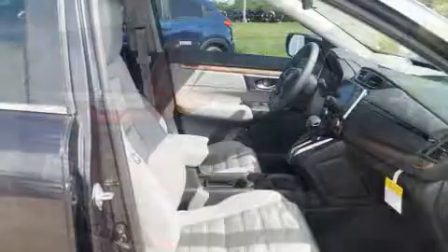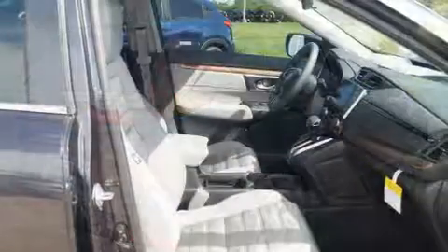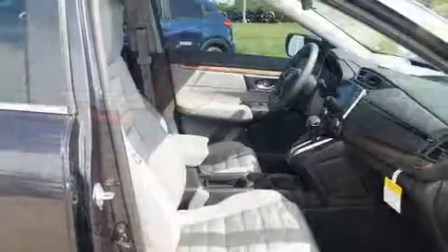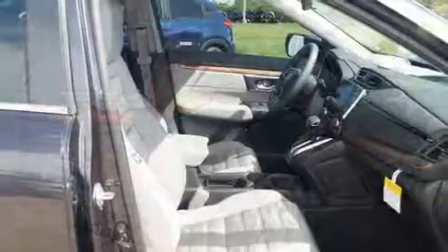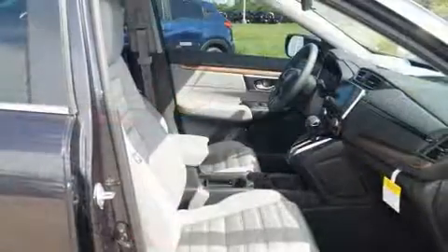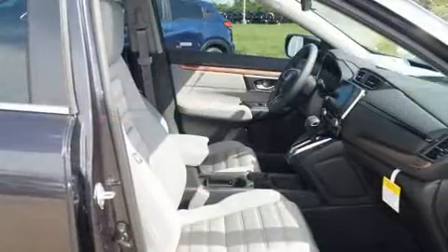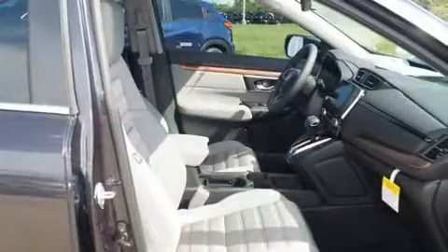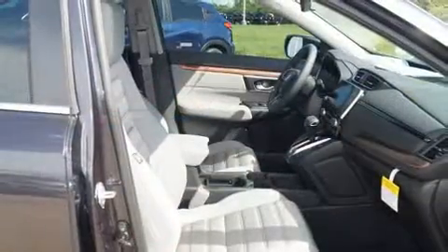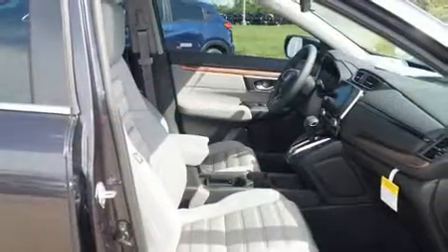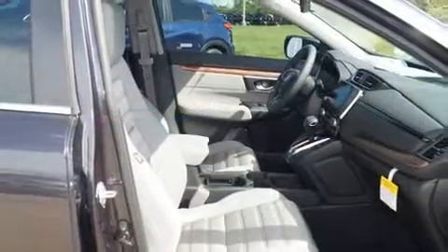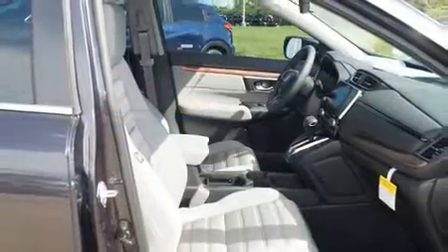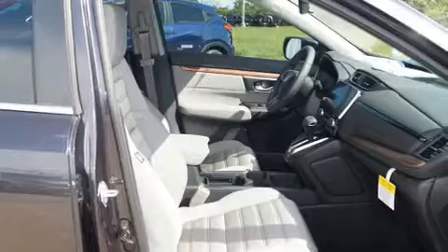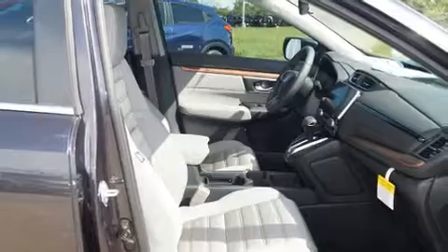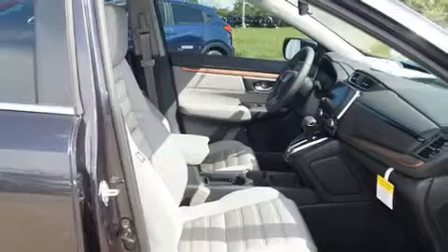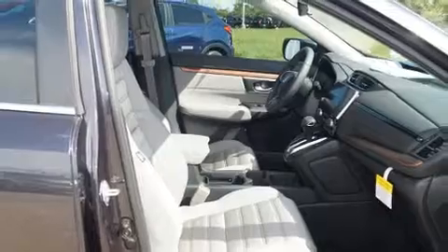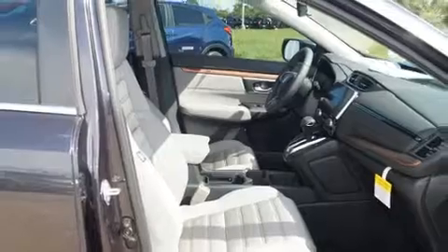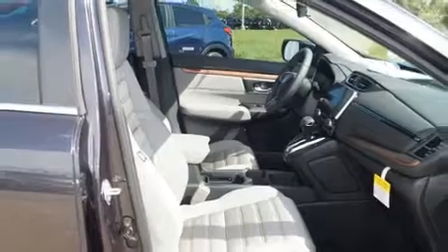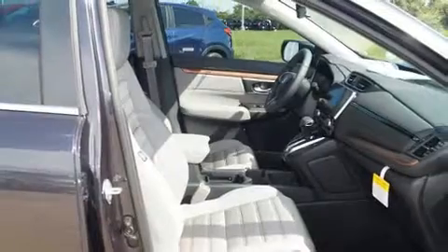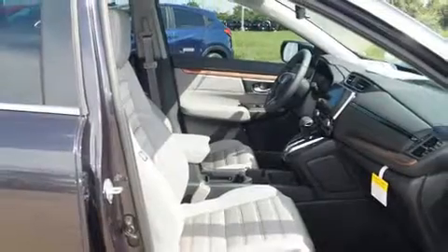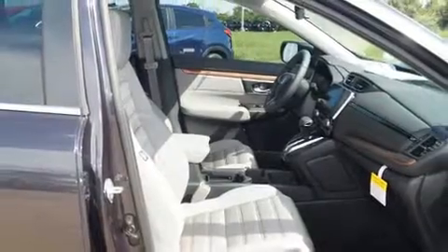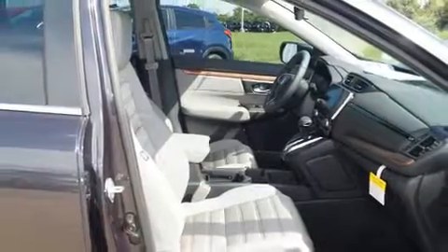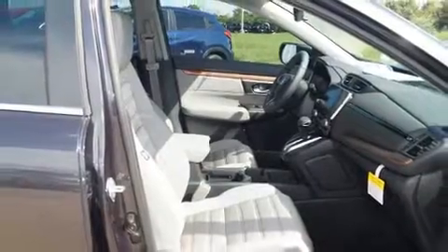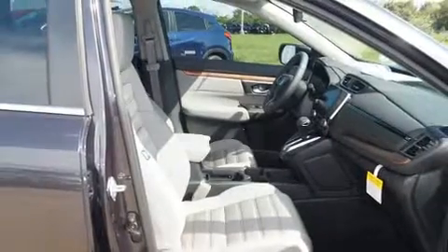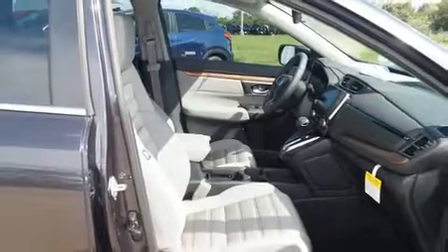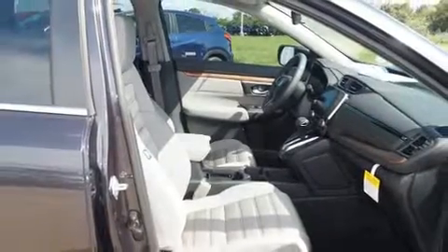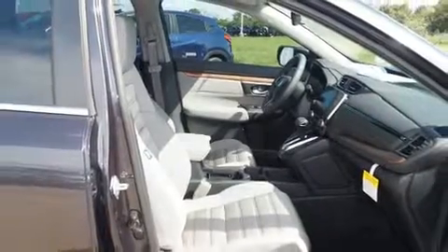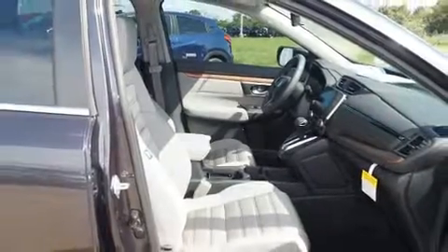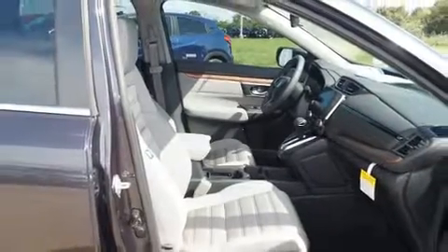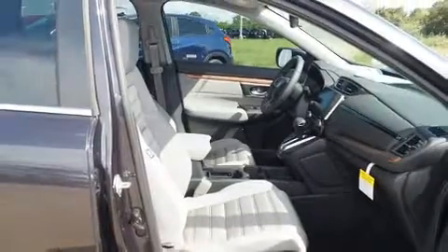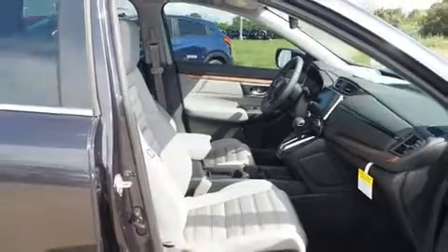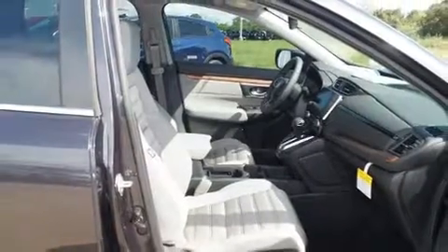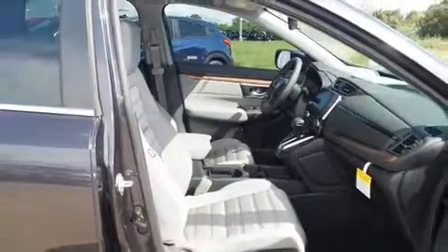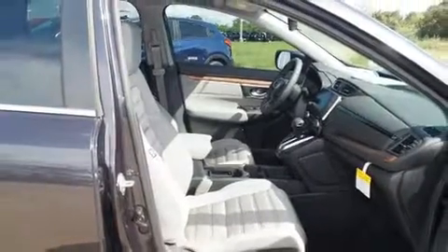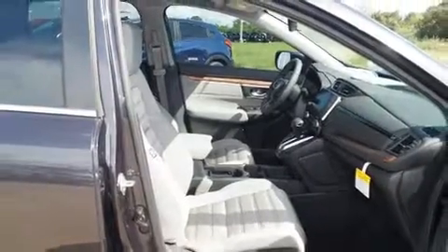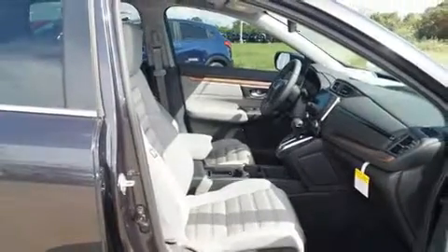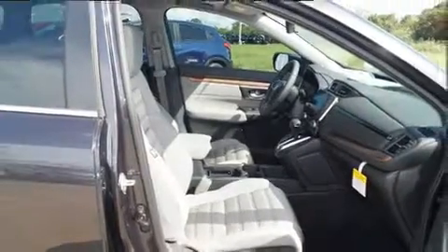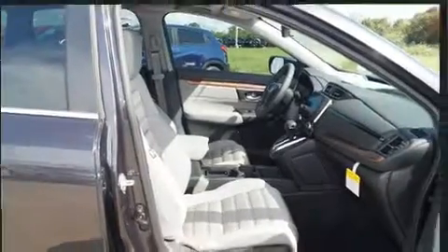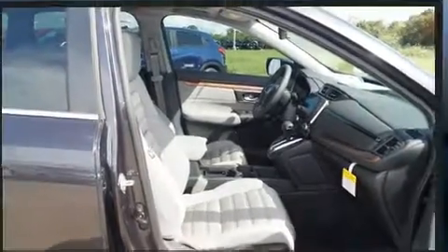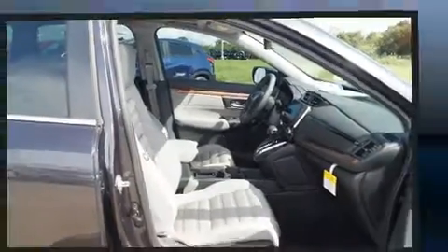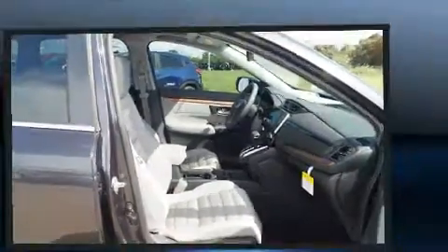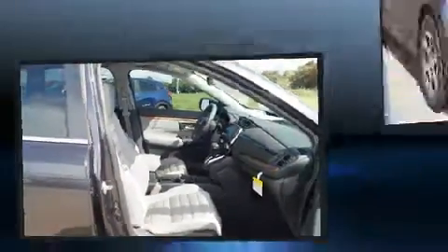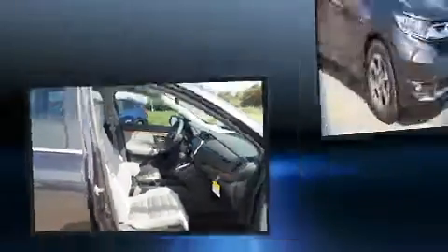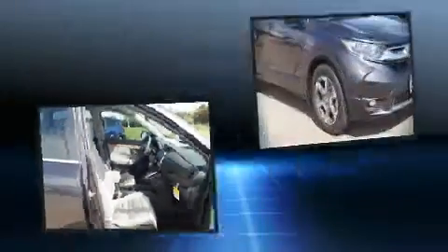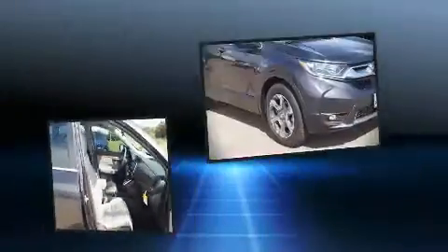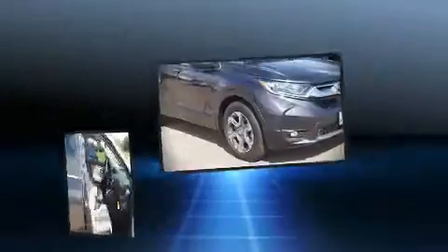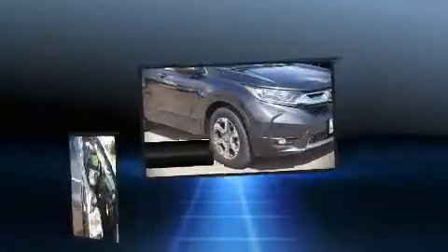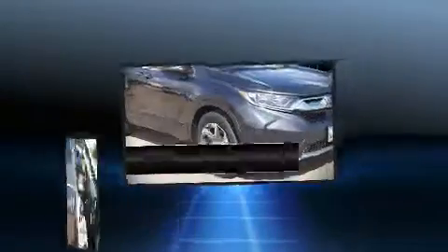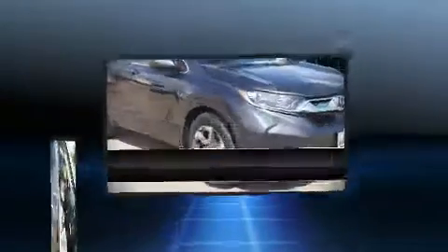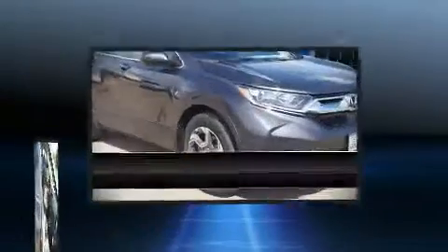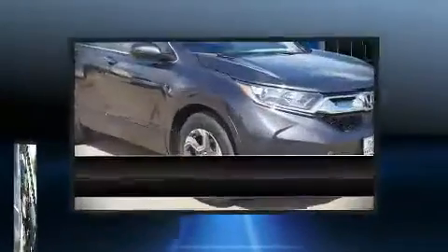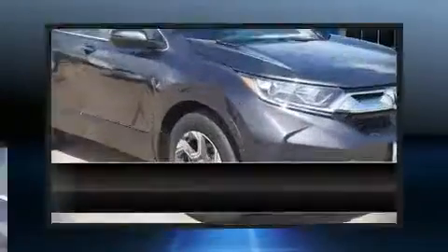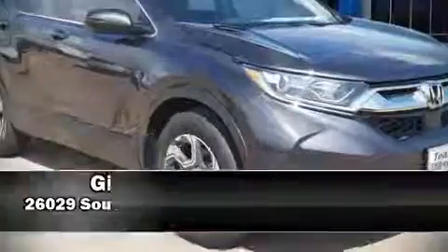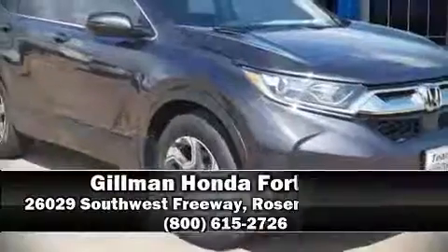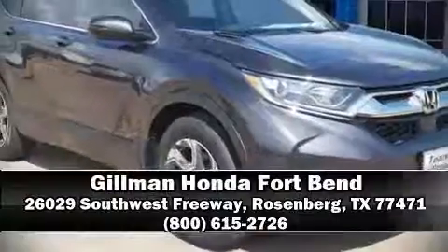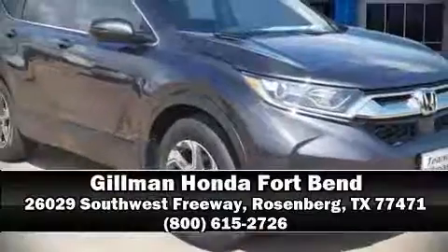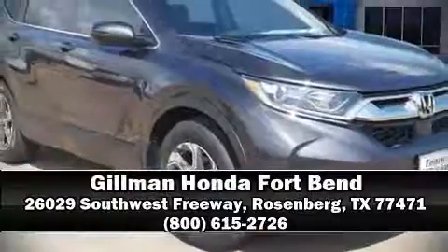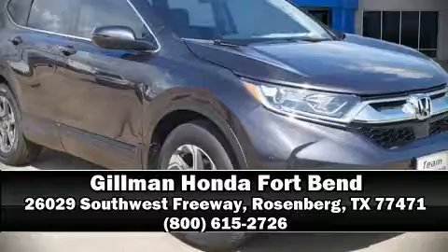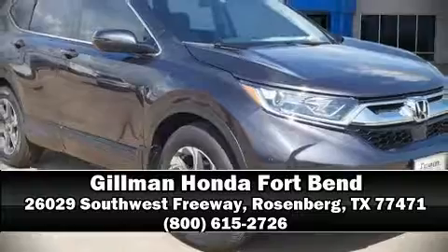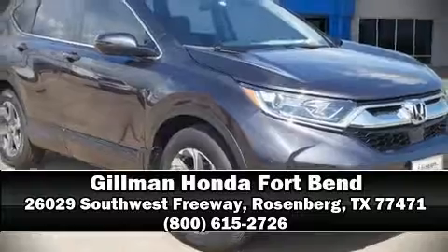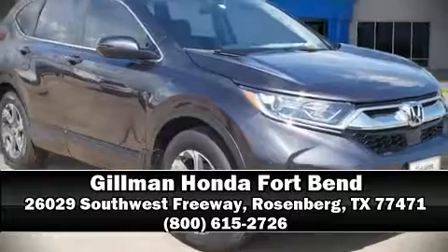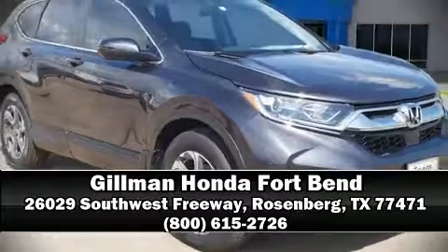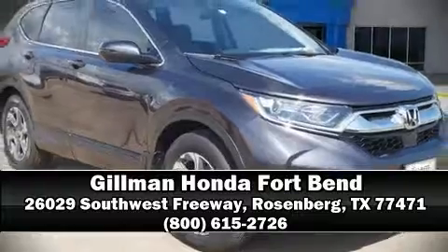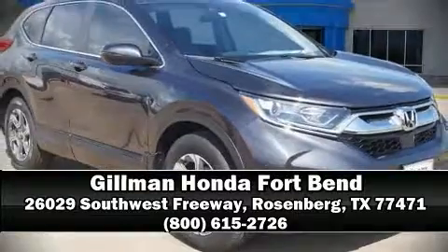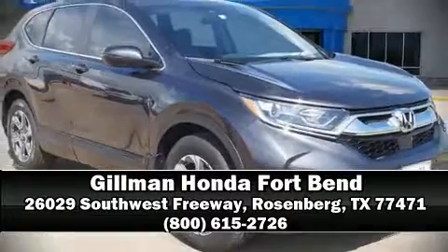With ABS, our sales staff will help you find the vehicle that you've been searching for. Call now to schedule a test drive.